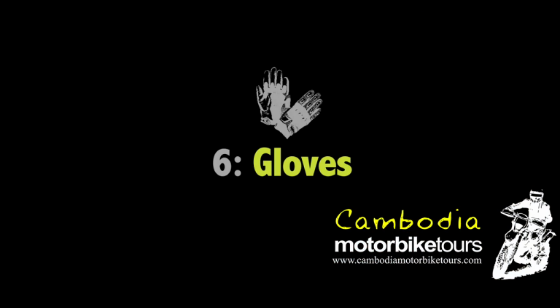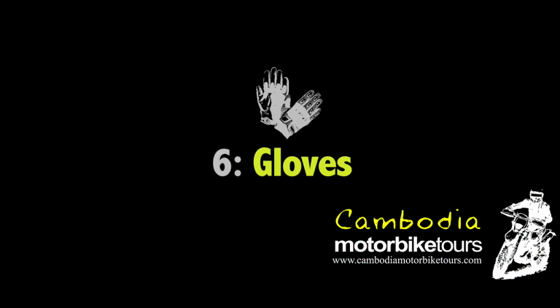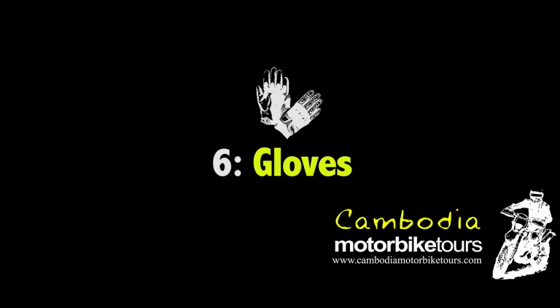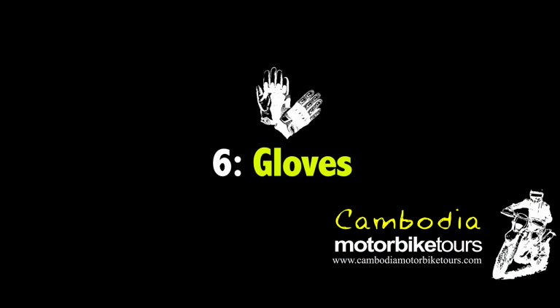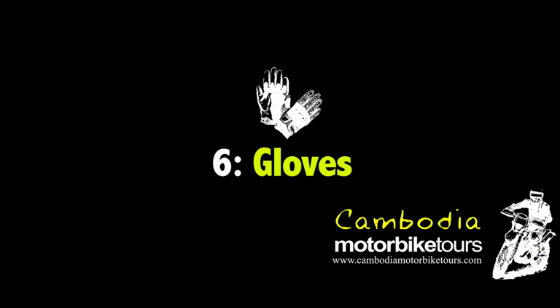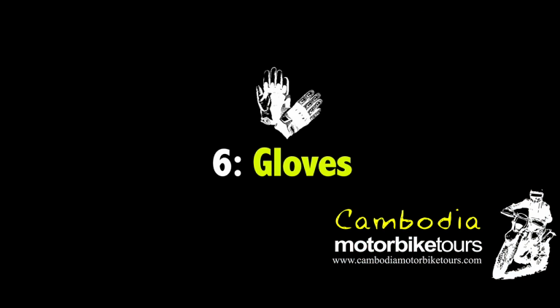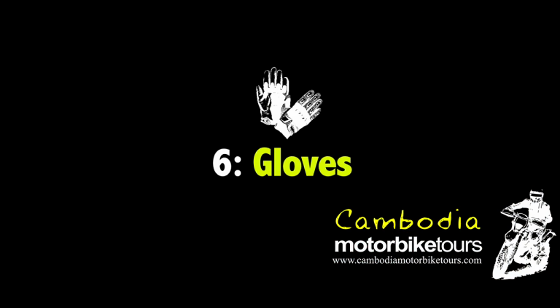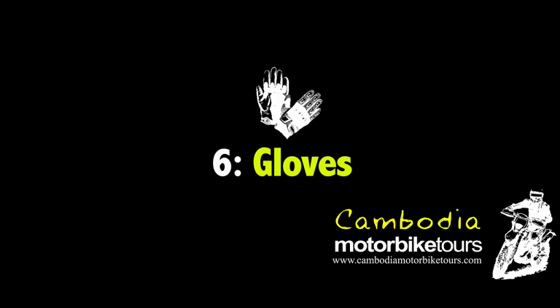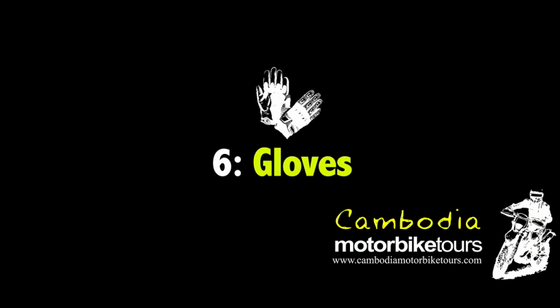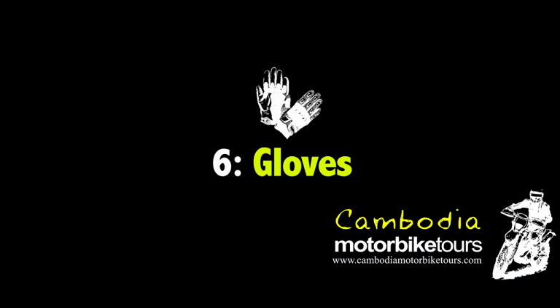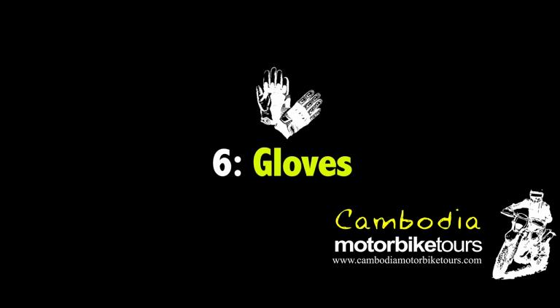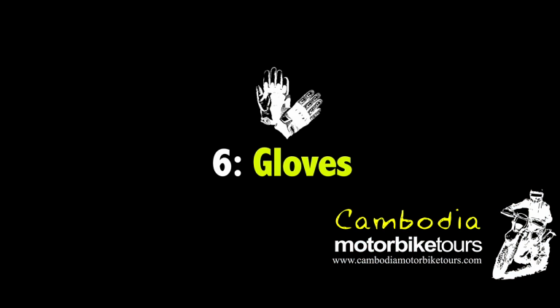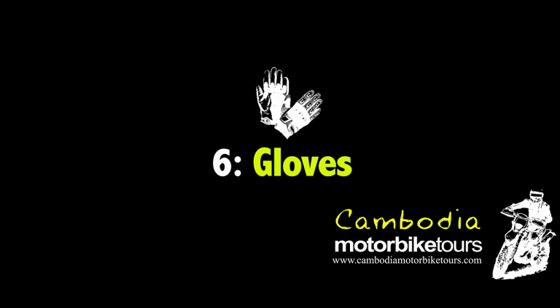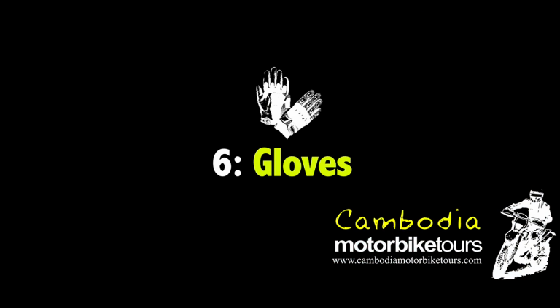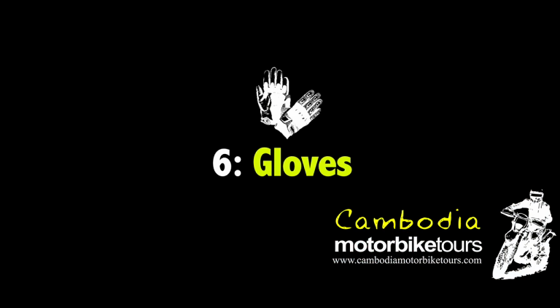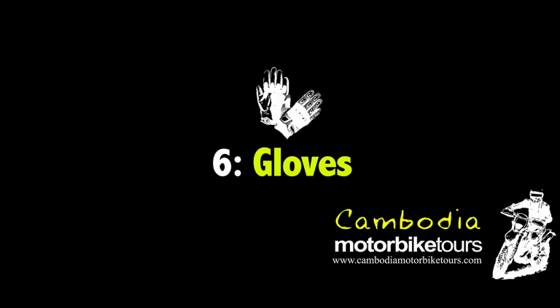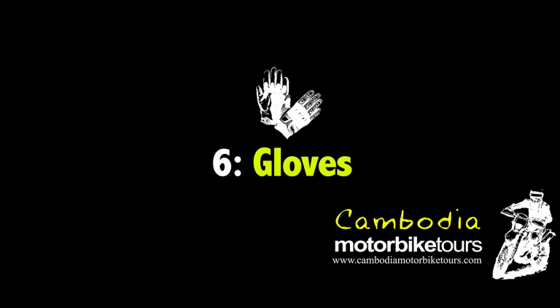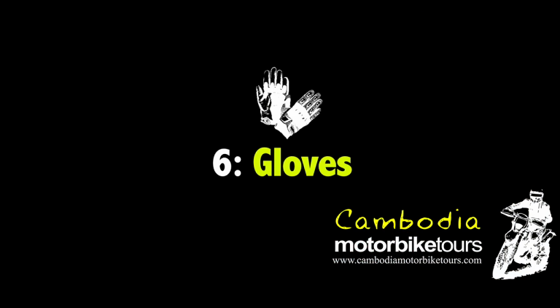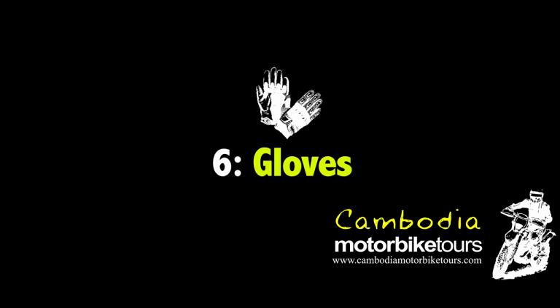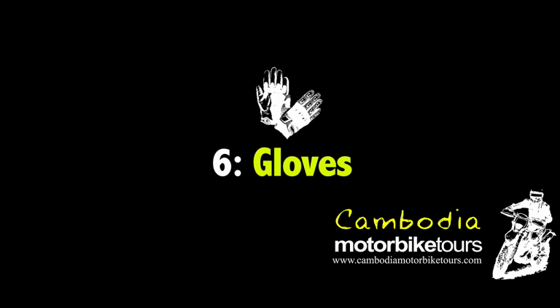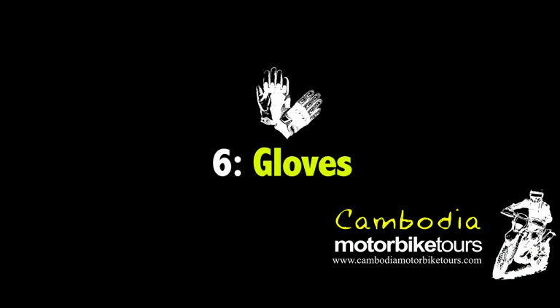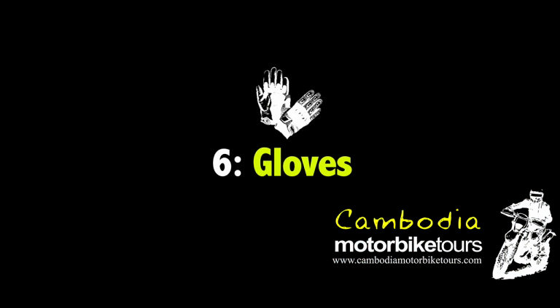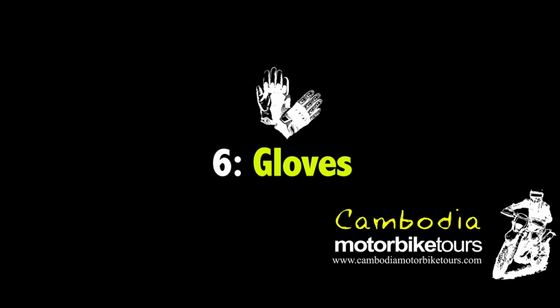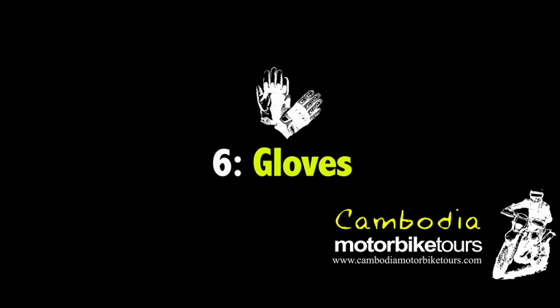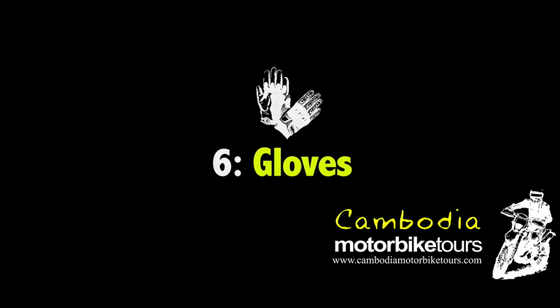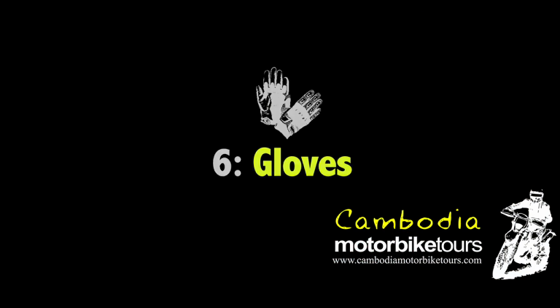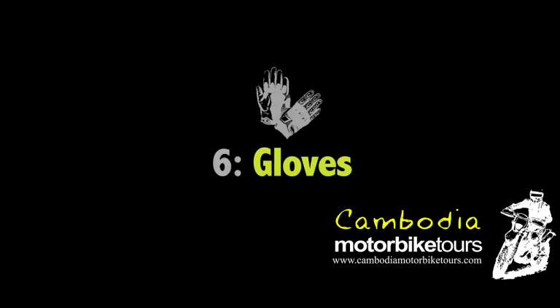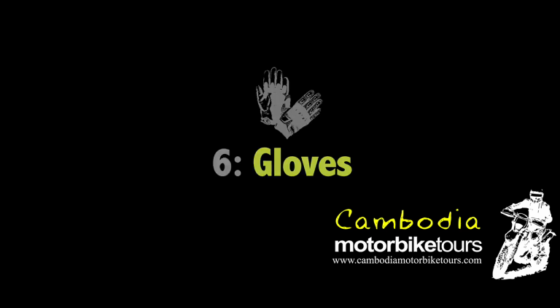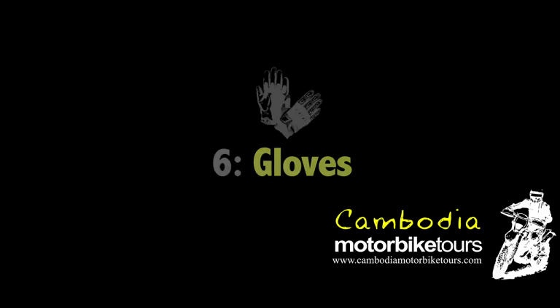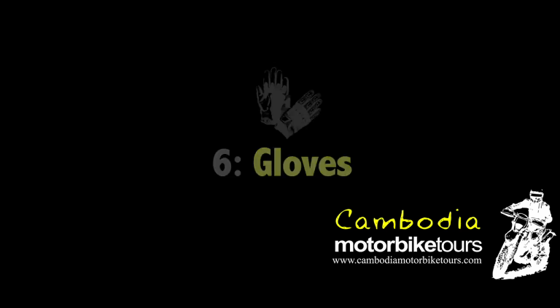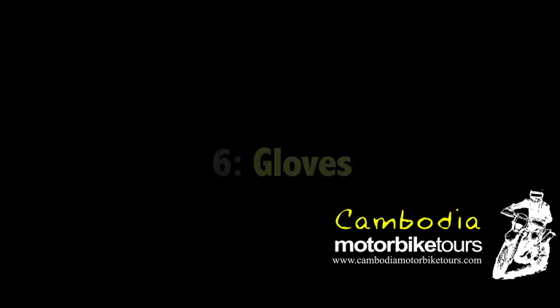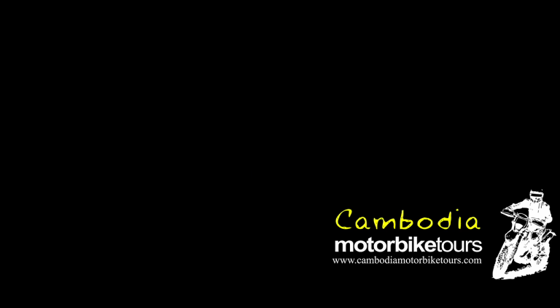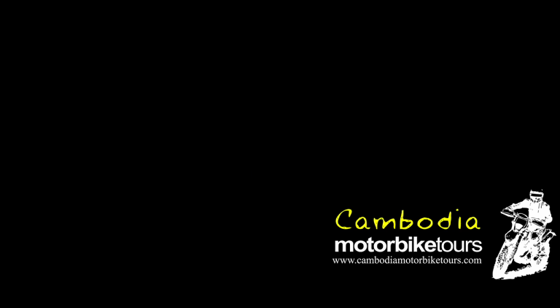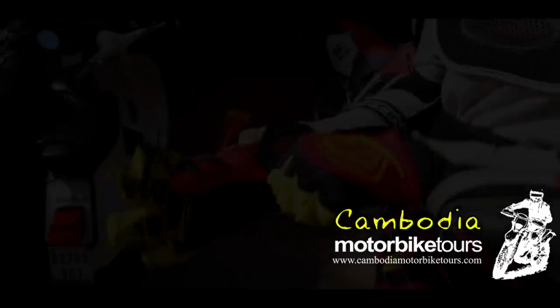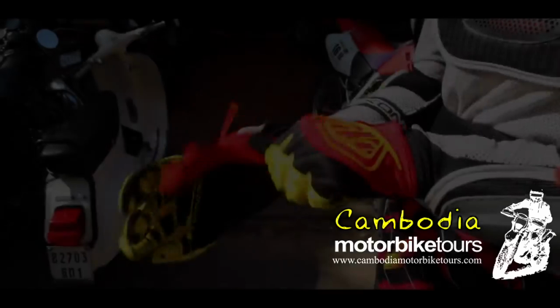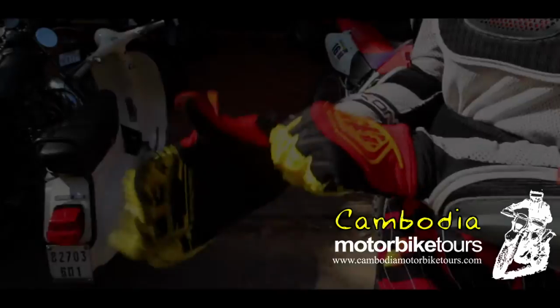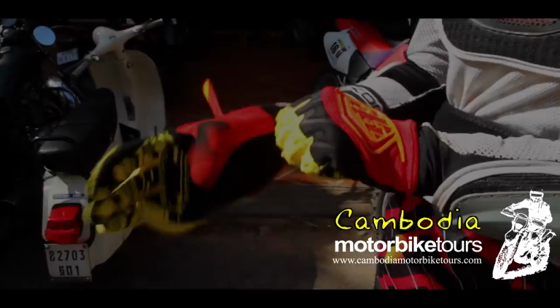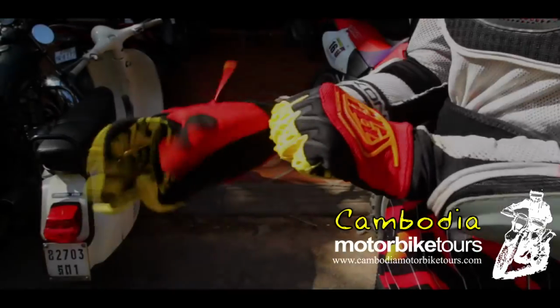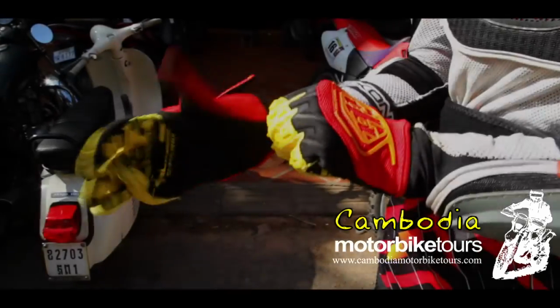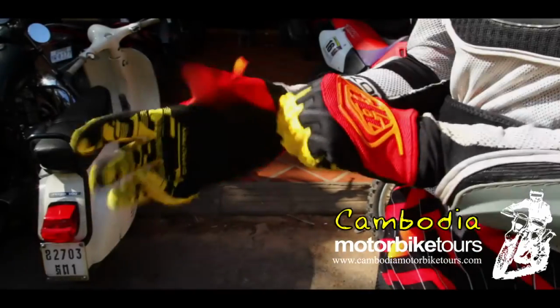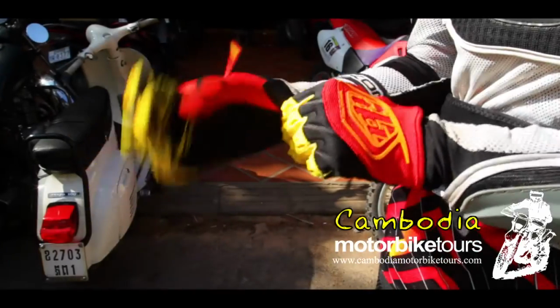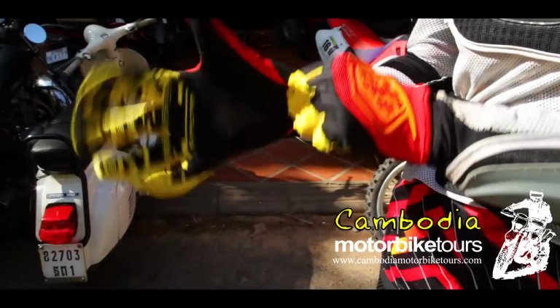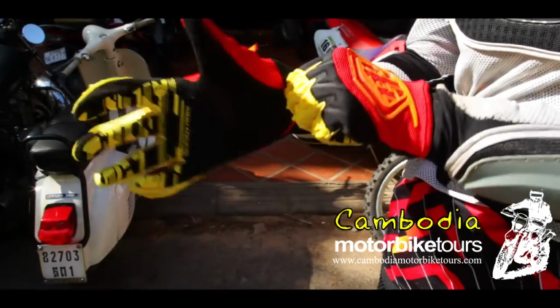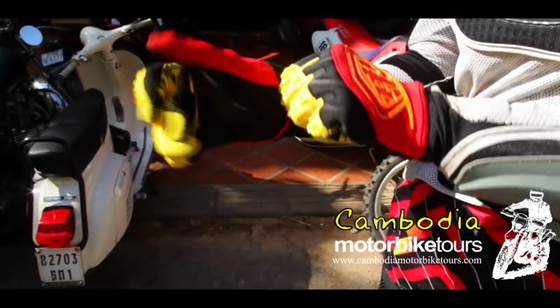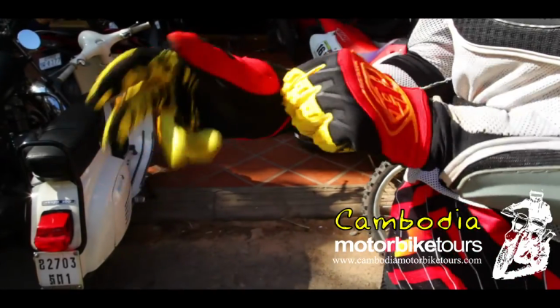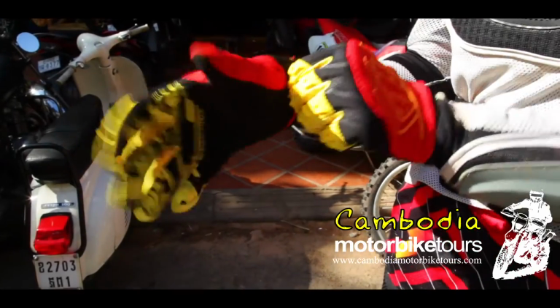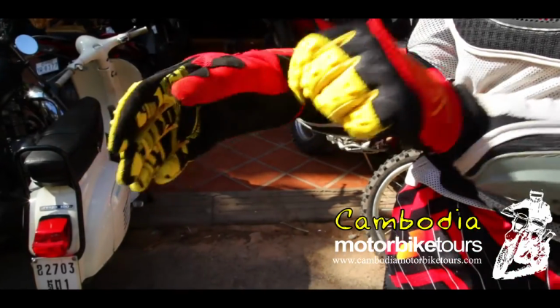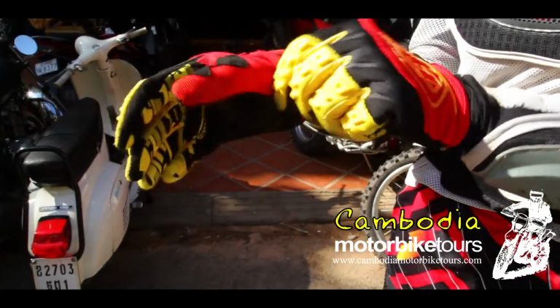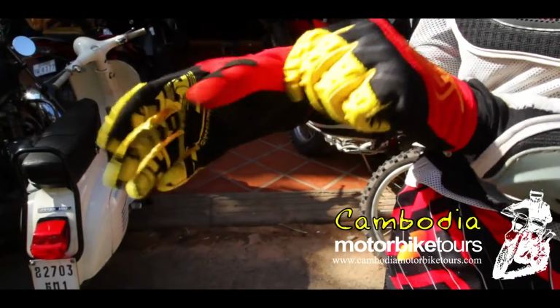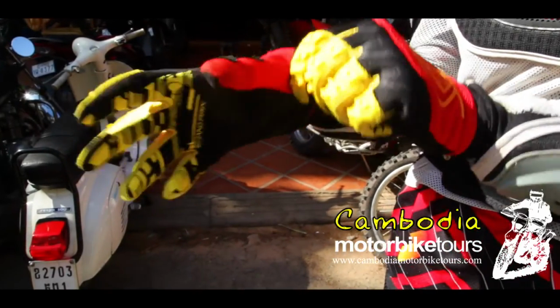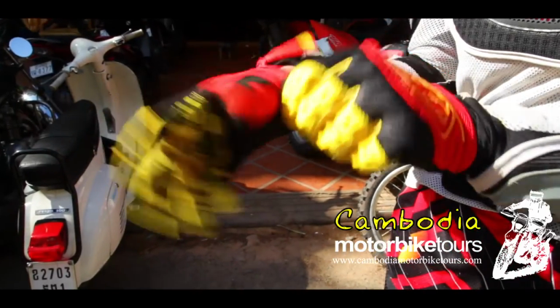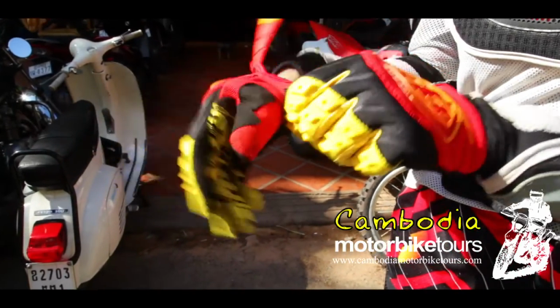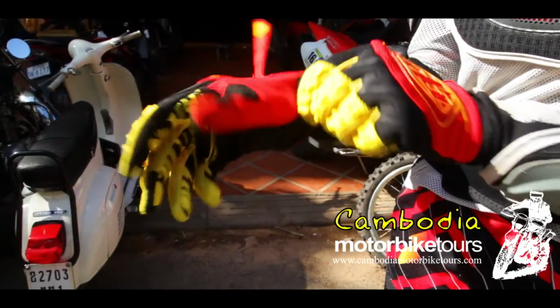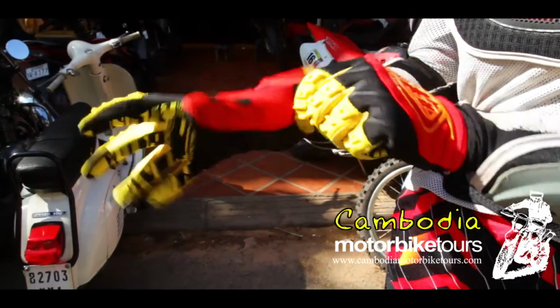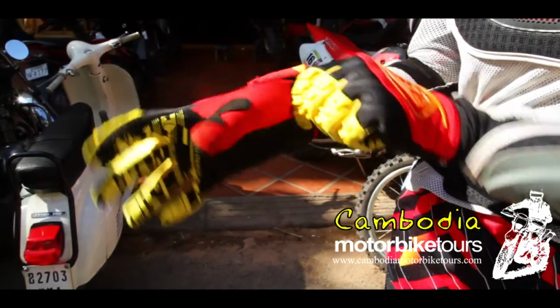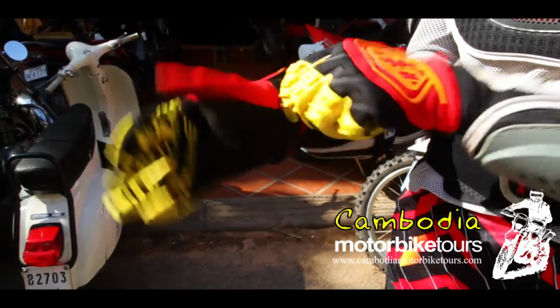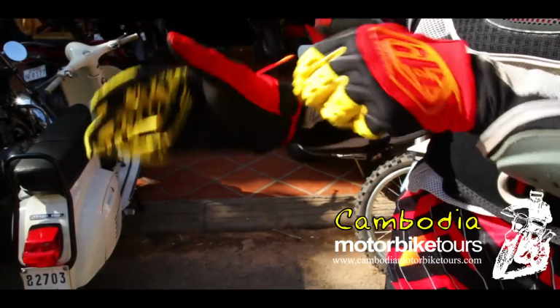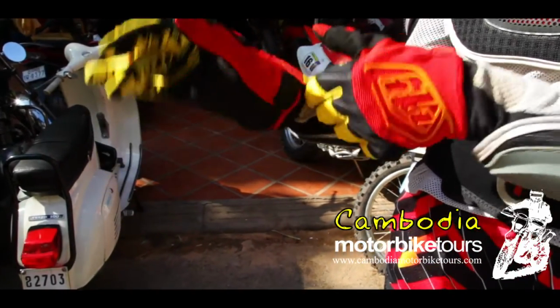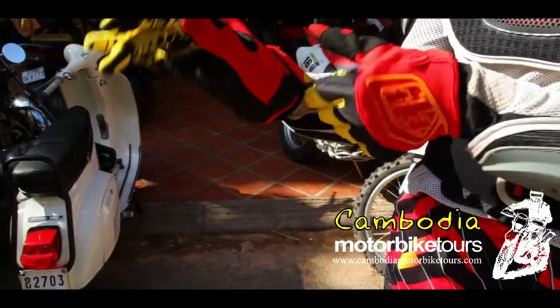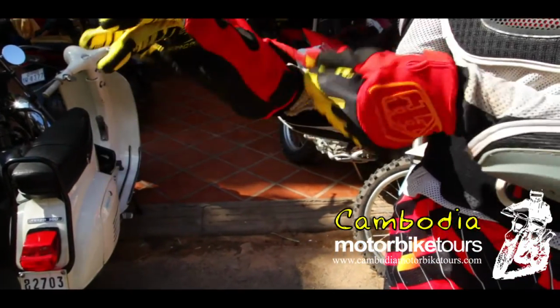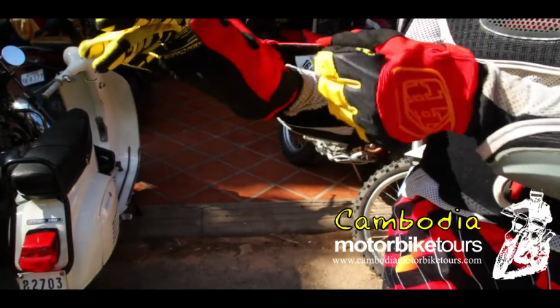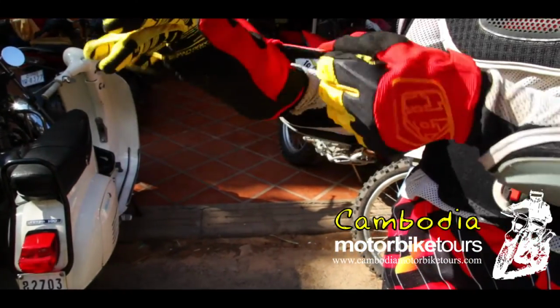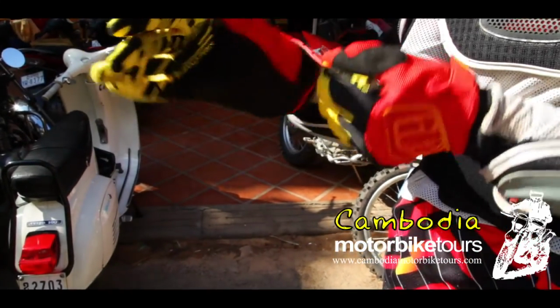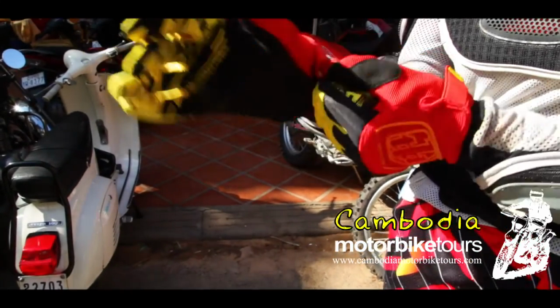Gloves — got to have gloves. A couple of pairs, especially in wet season, is a great idea.